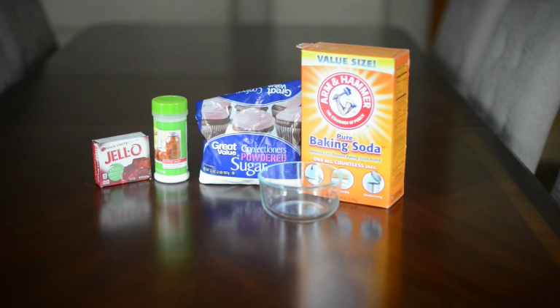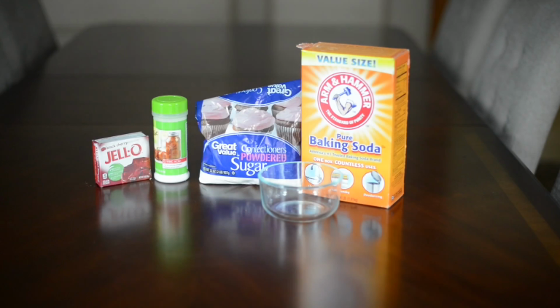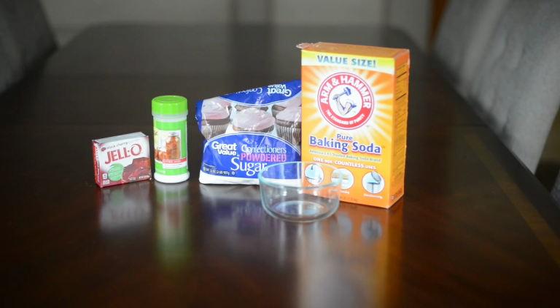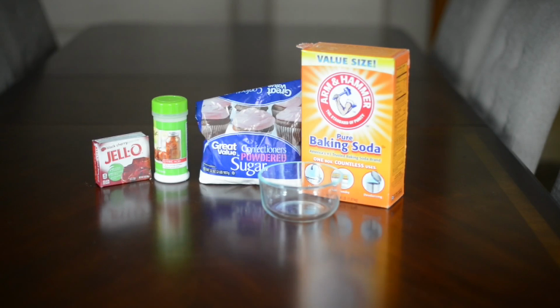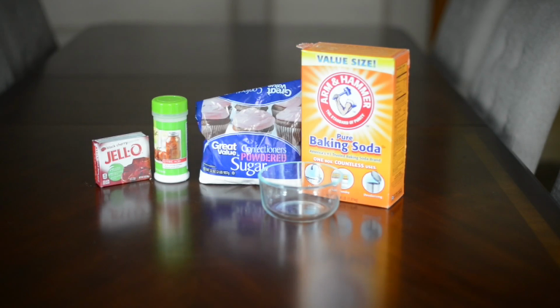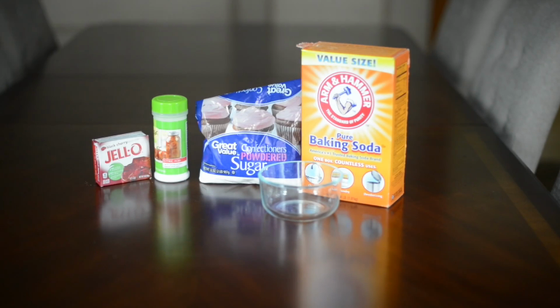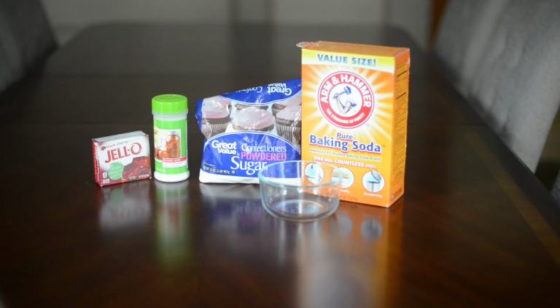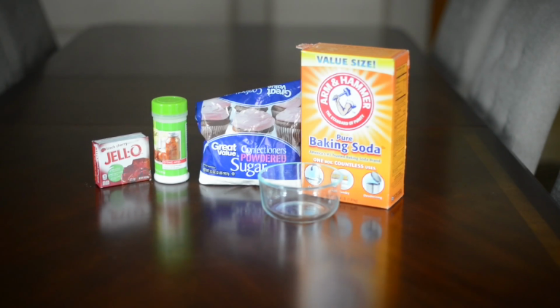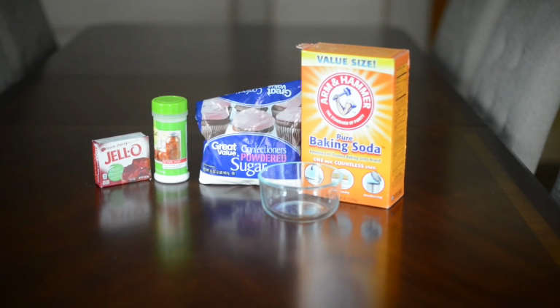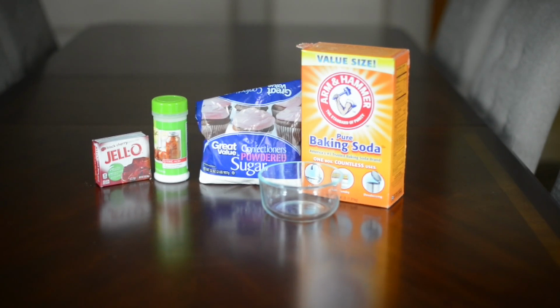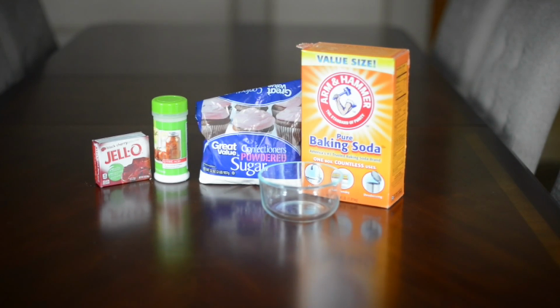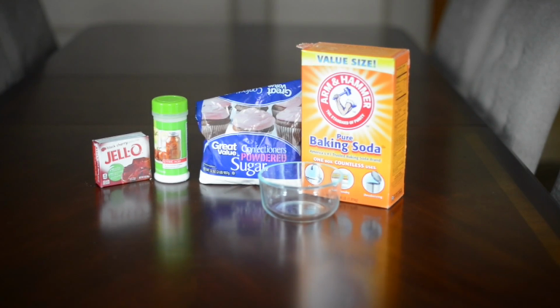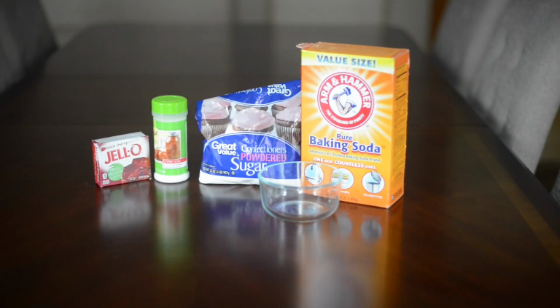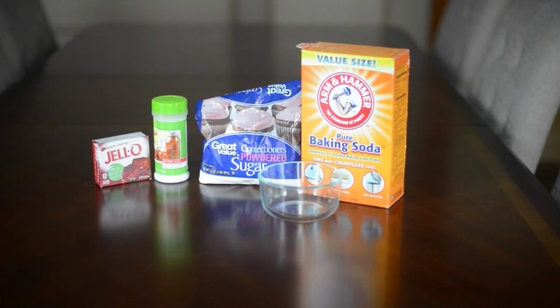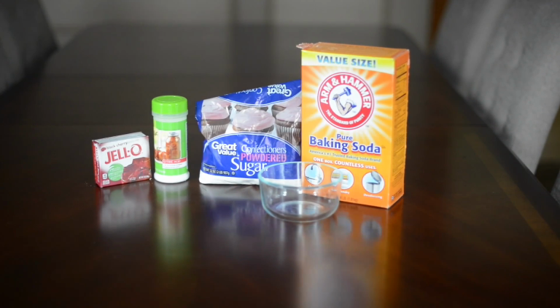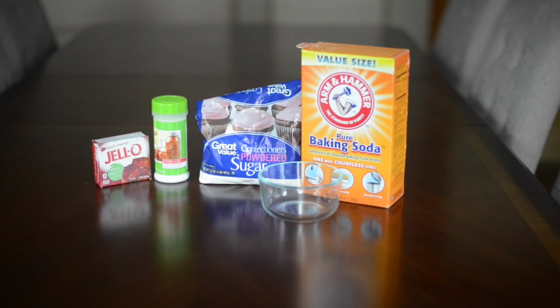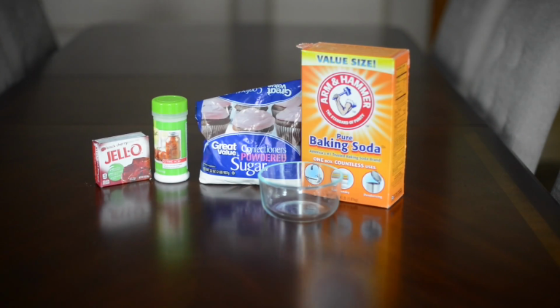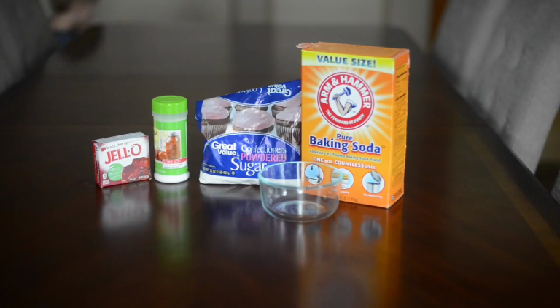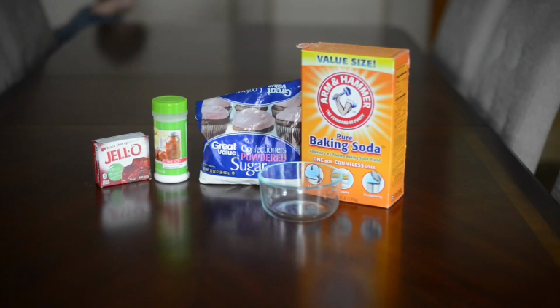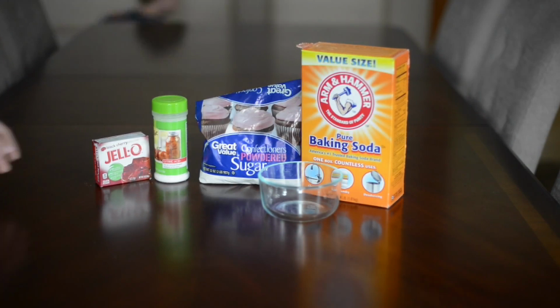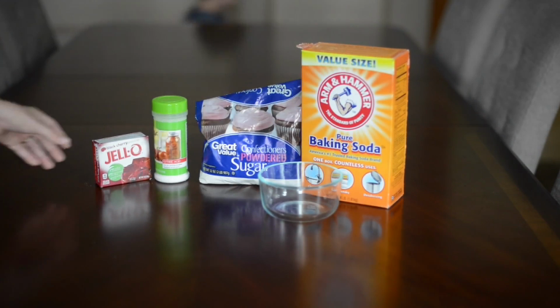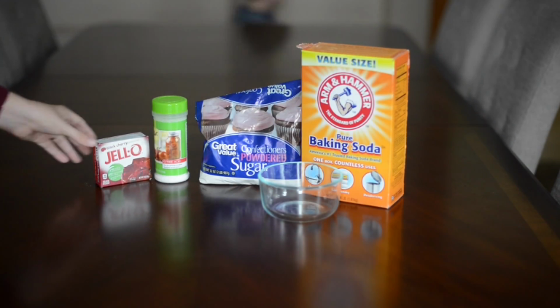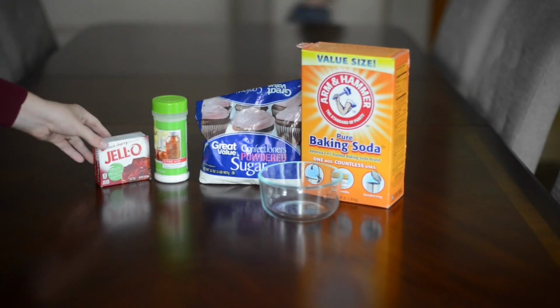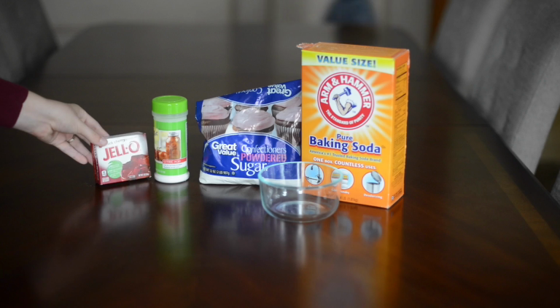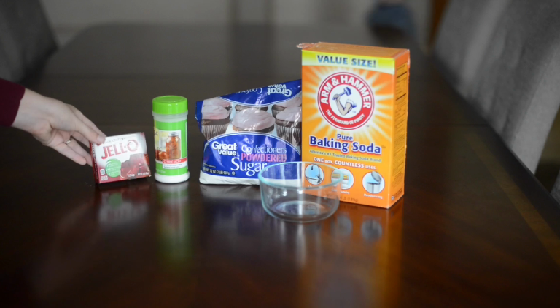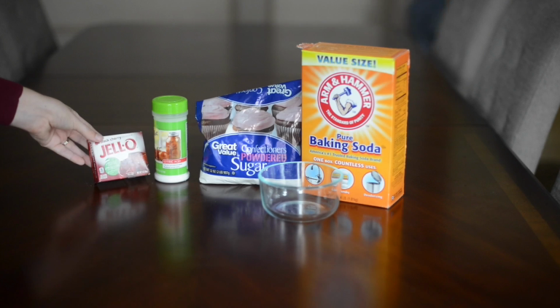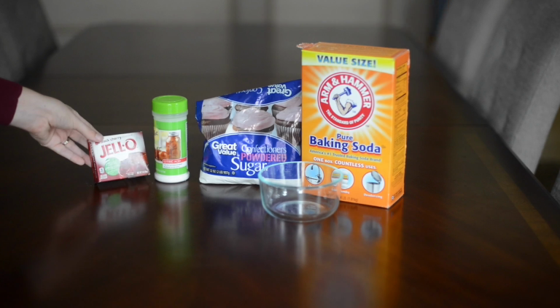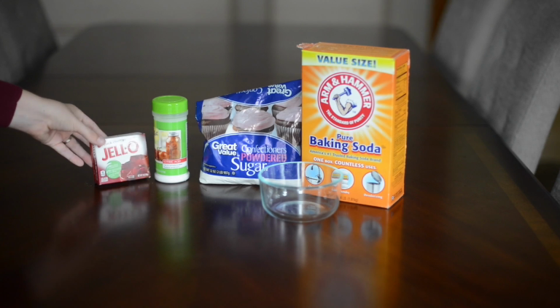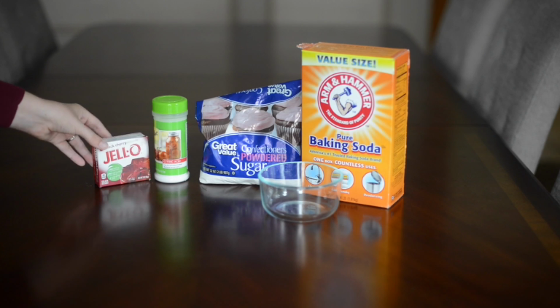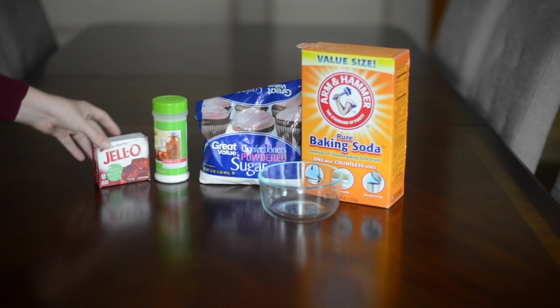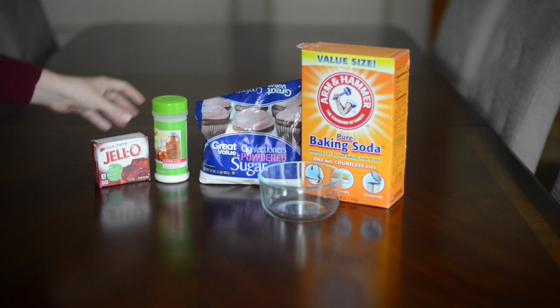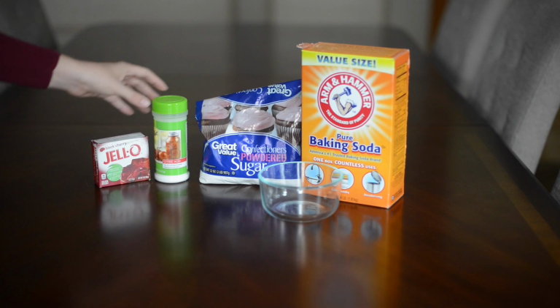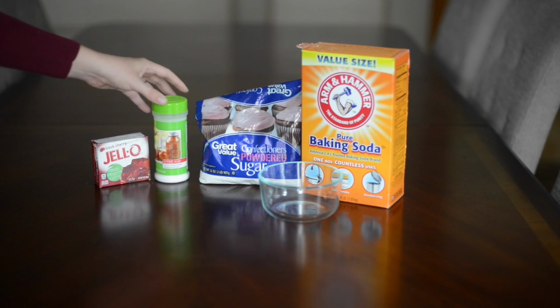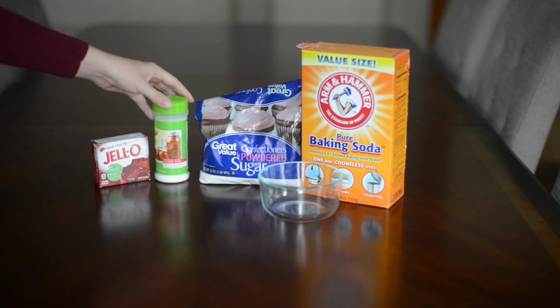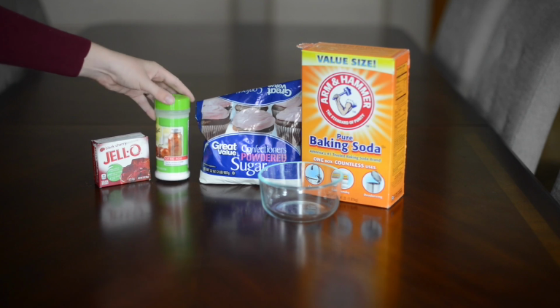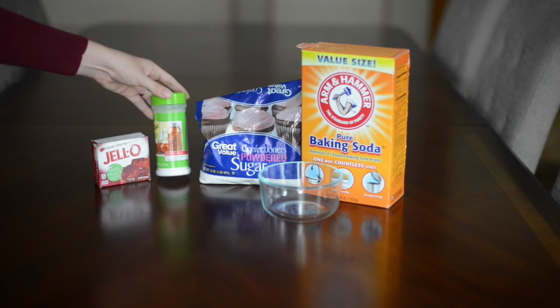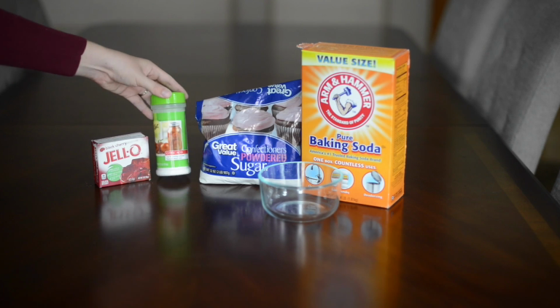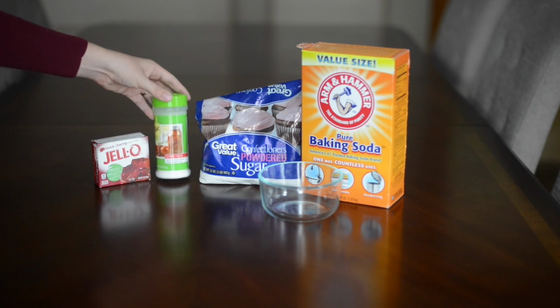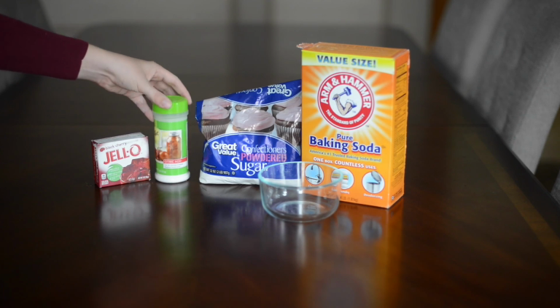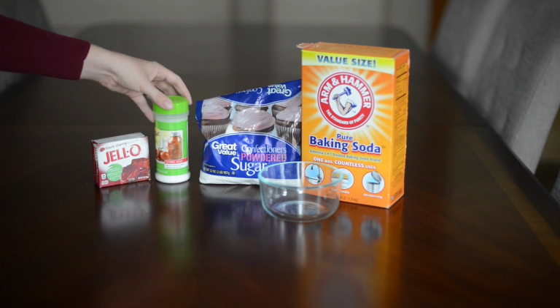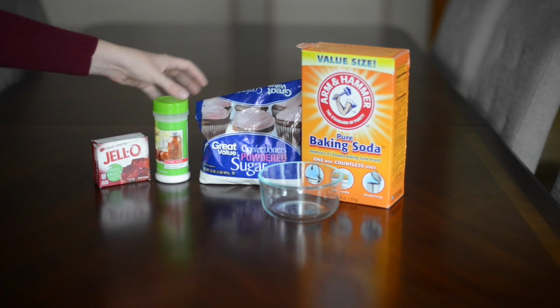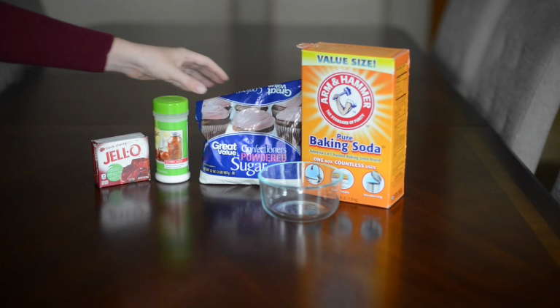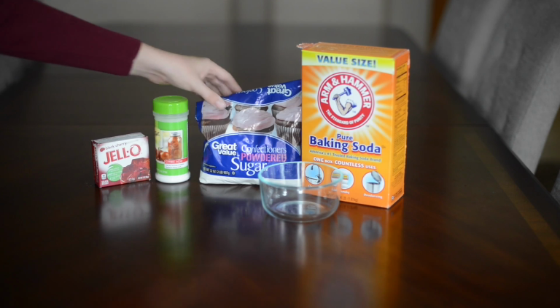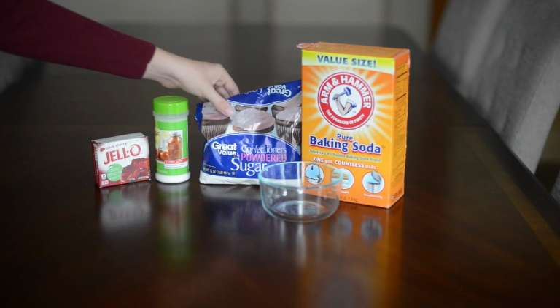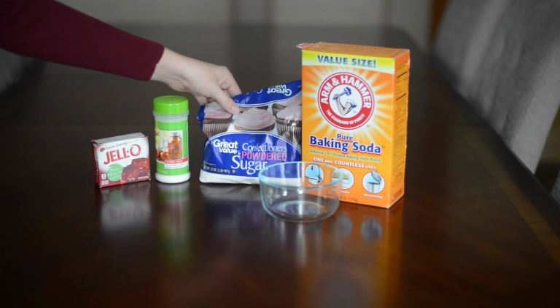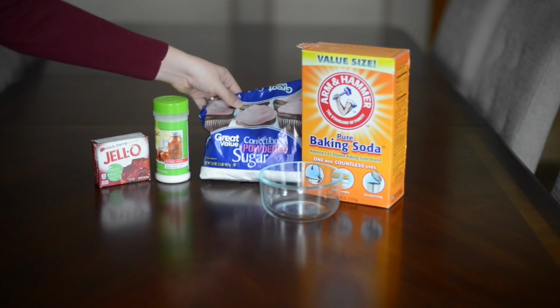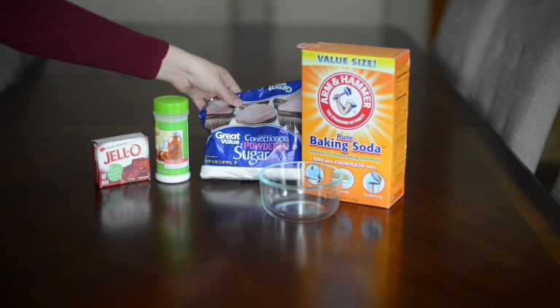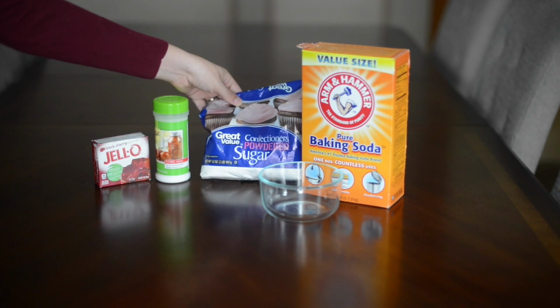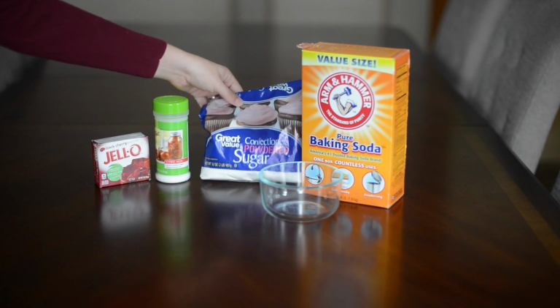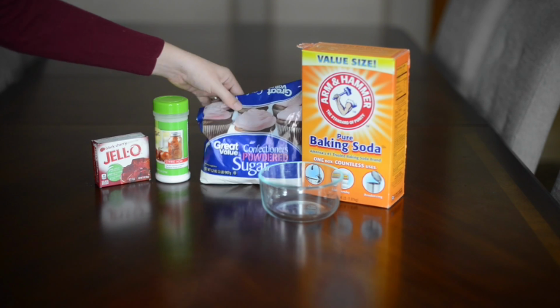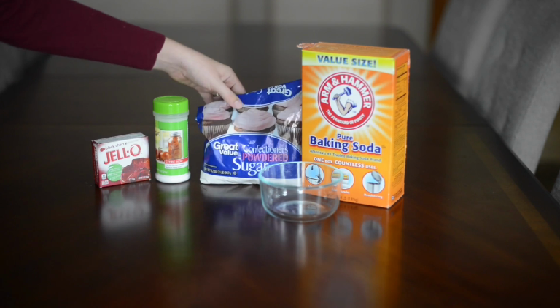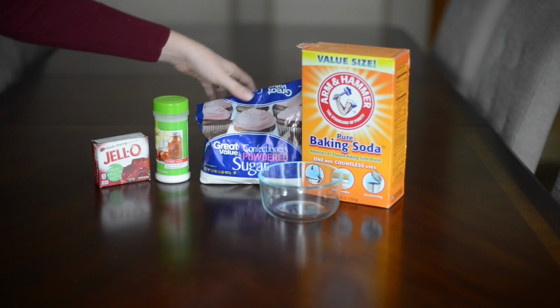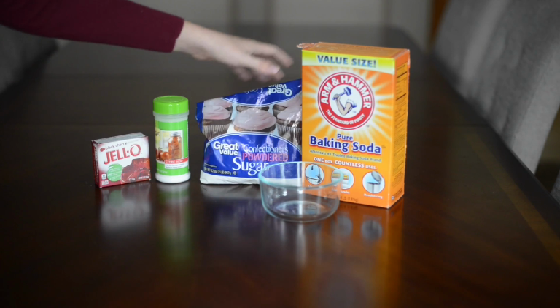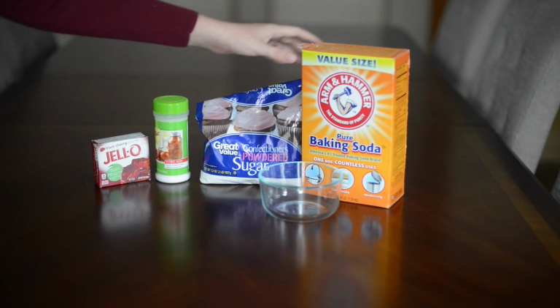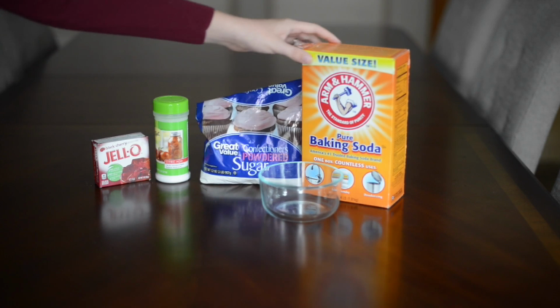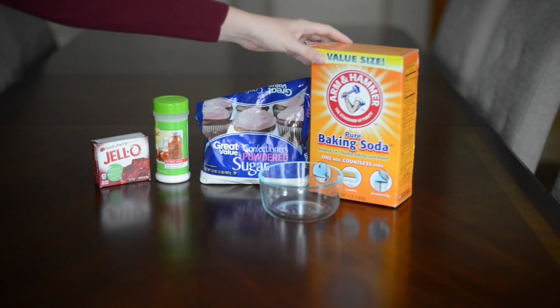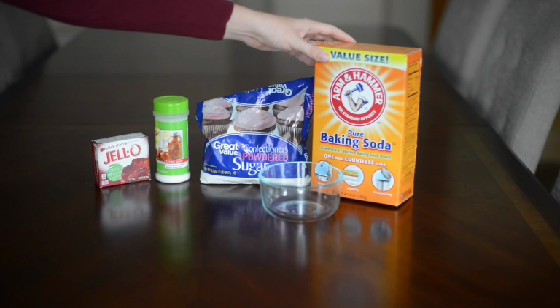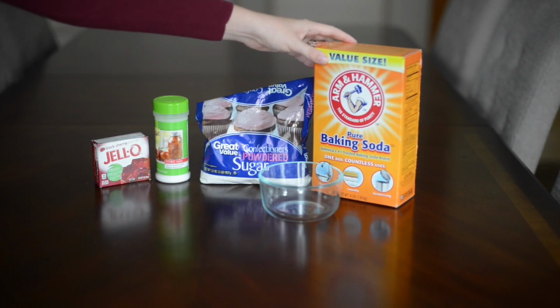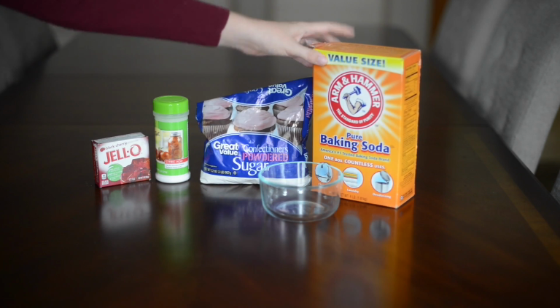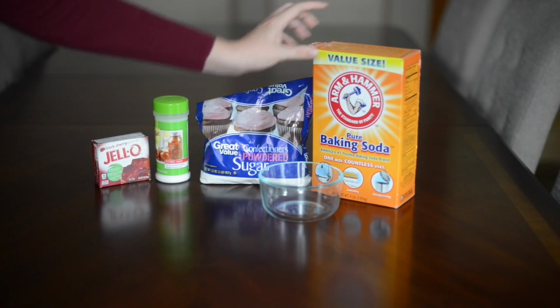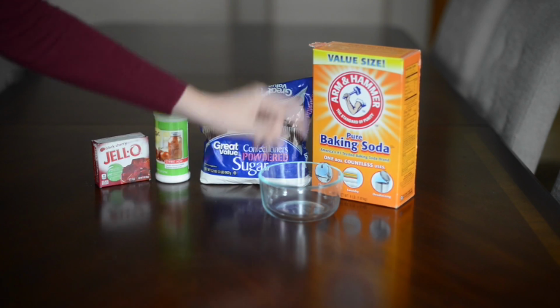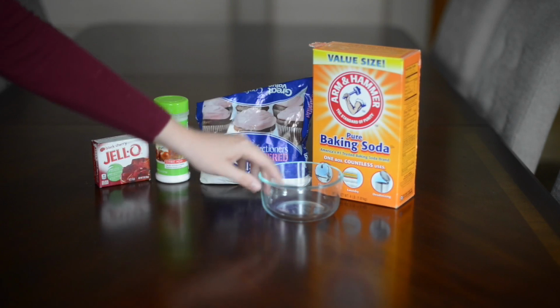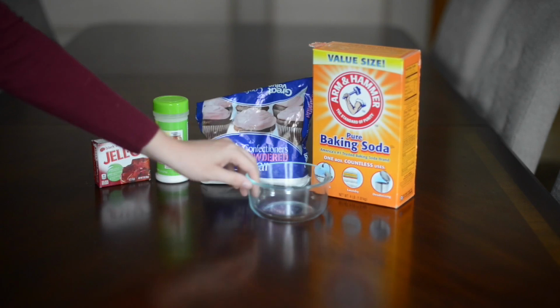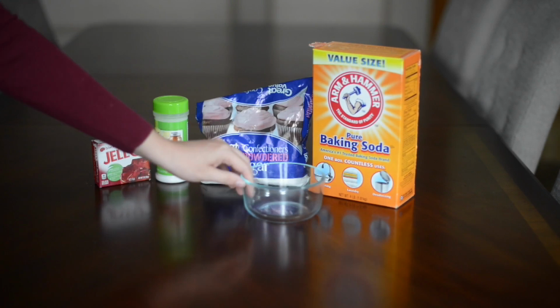What you'll need to make fizzy dip is a packet of jello, citric acid, some powdered sugar, and baking soda.